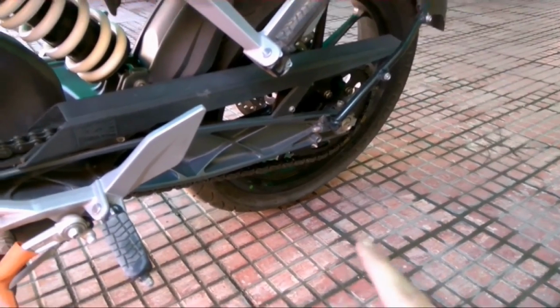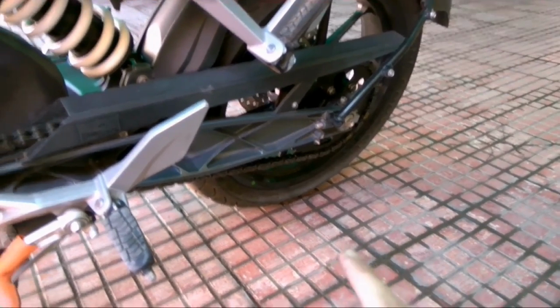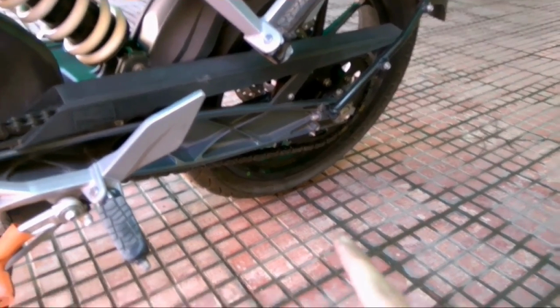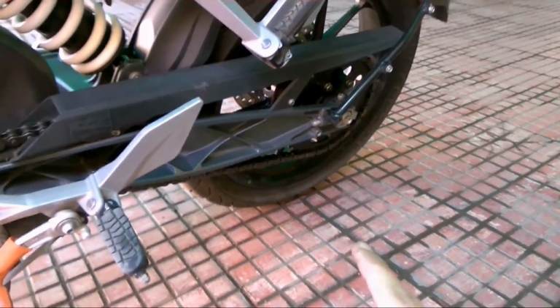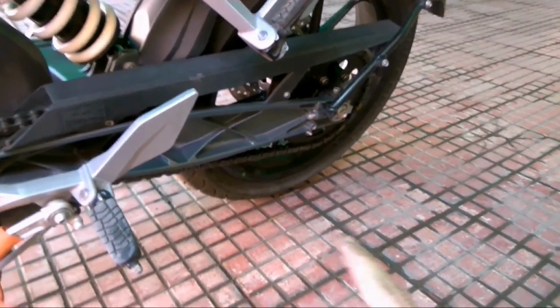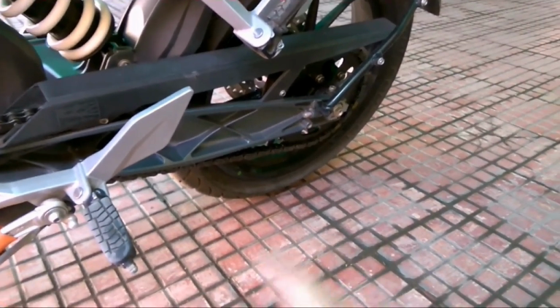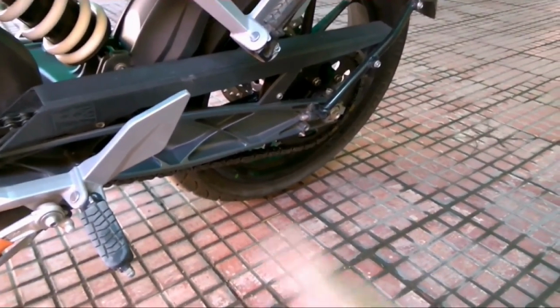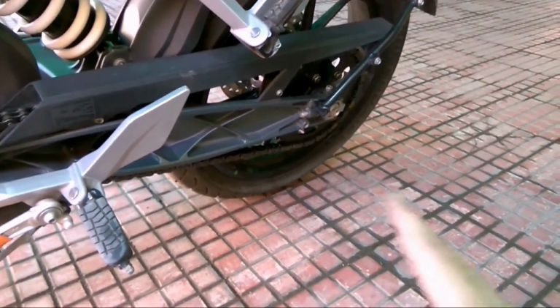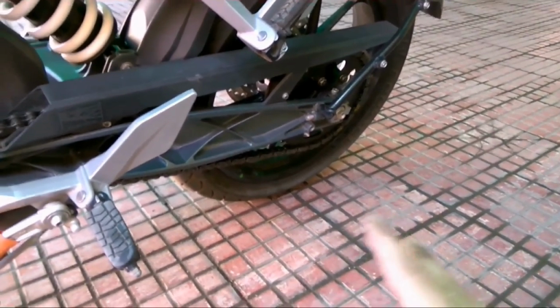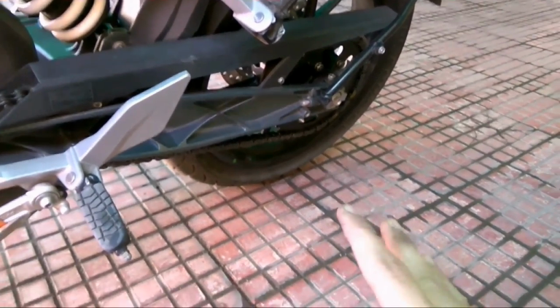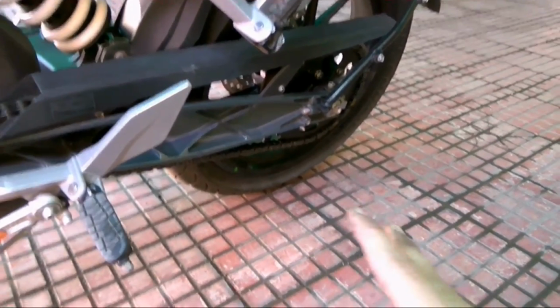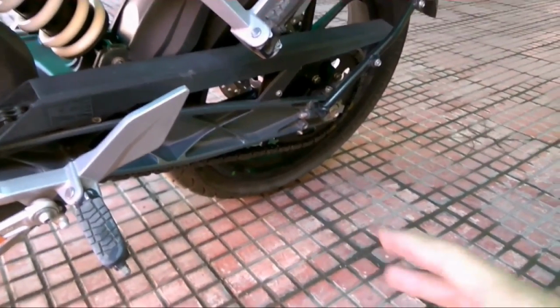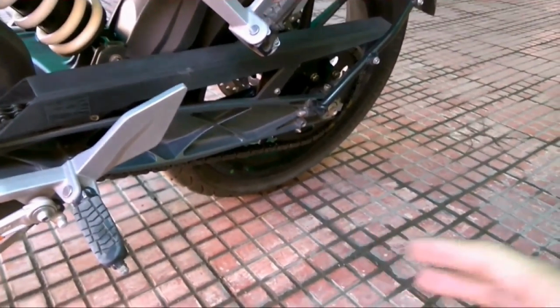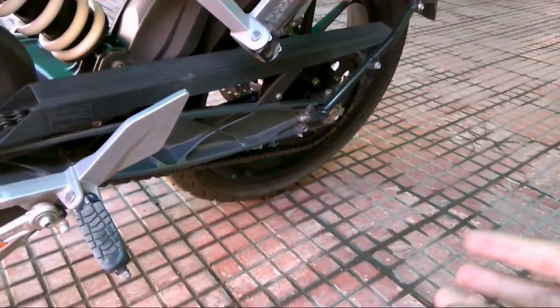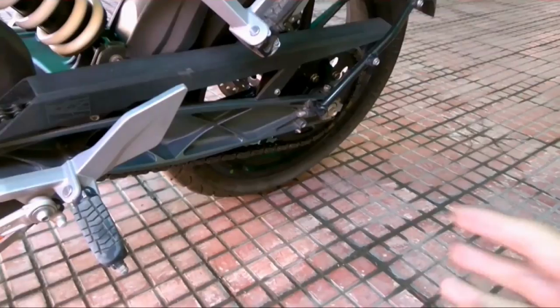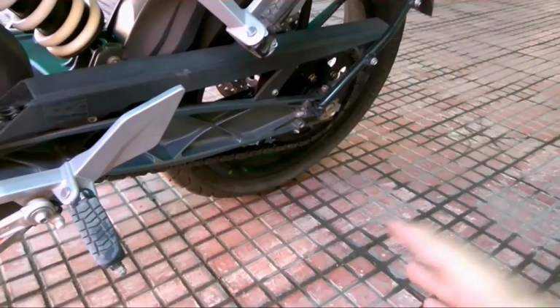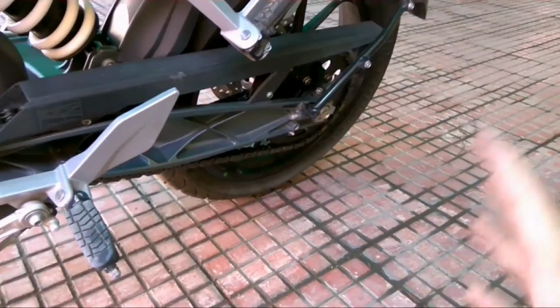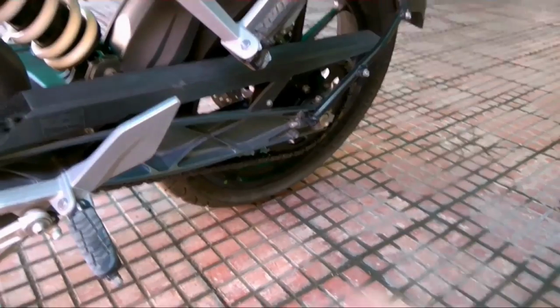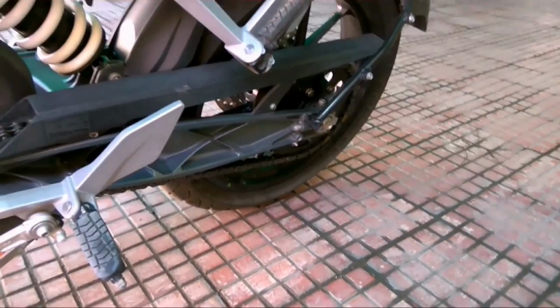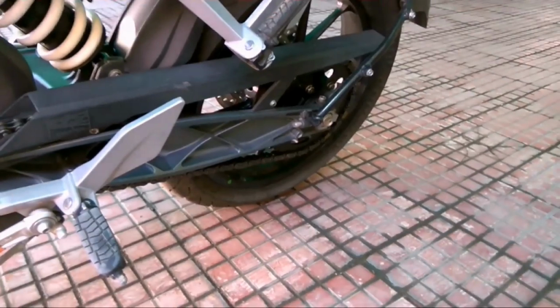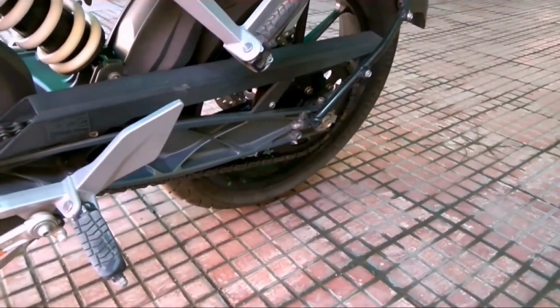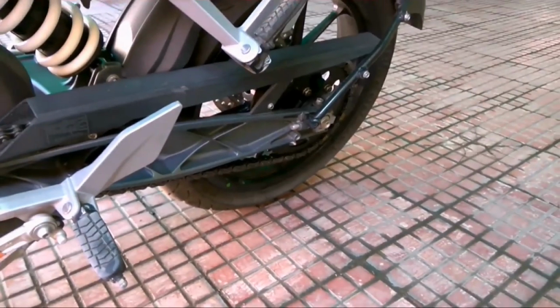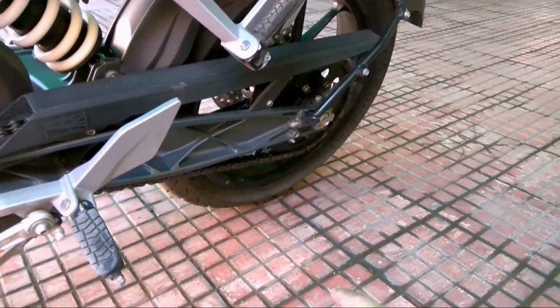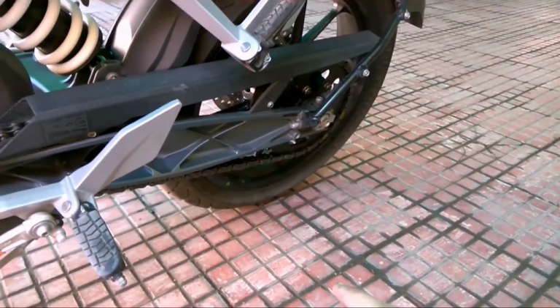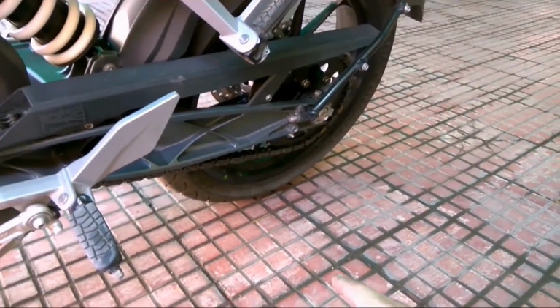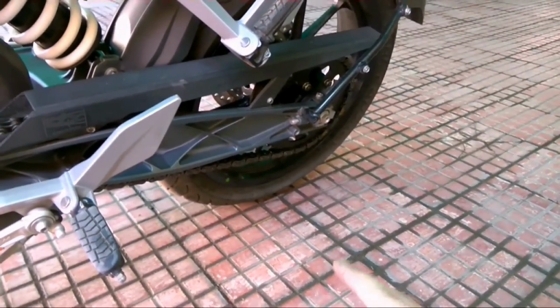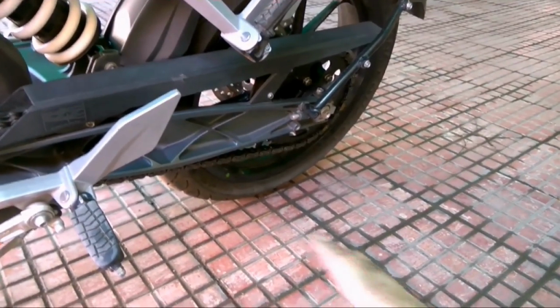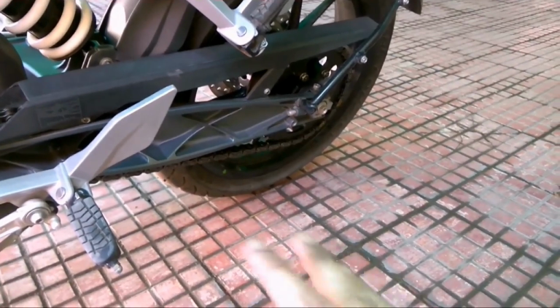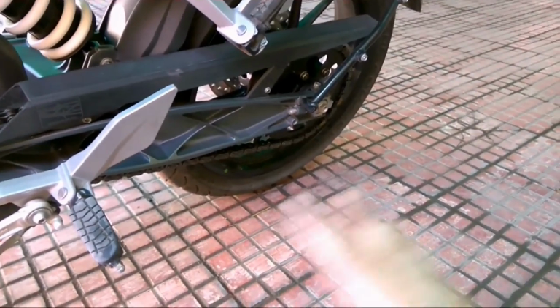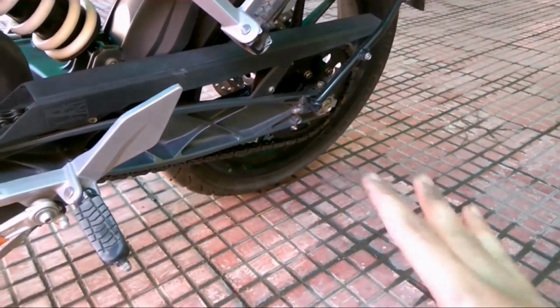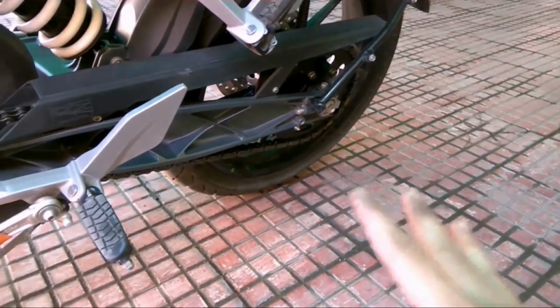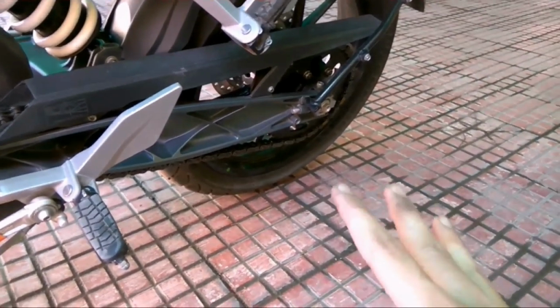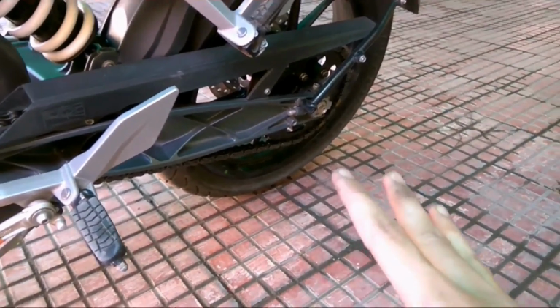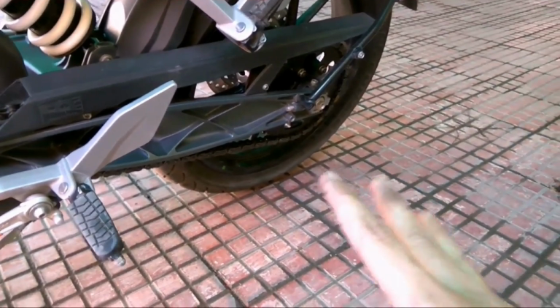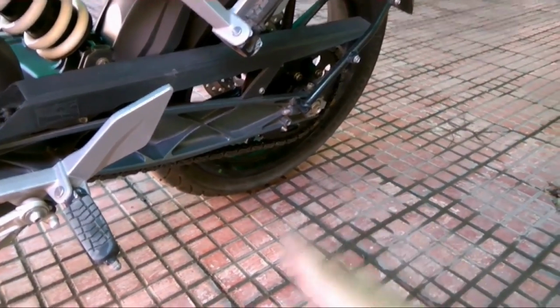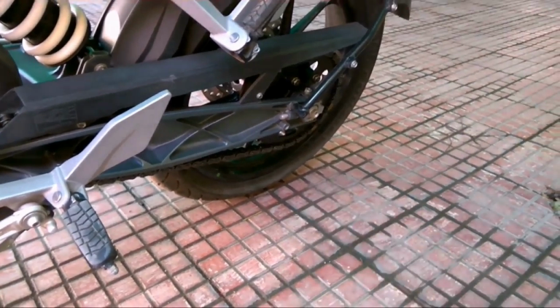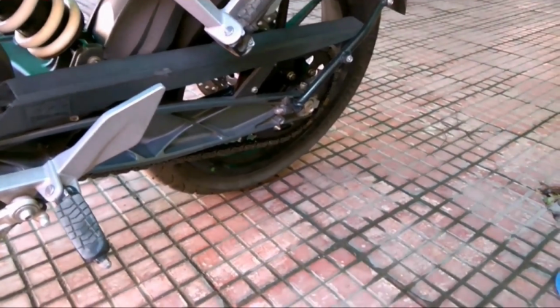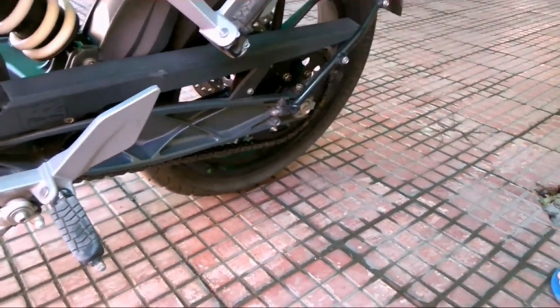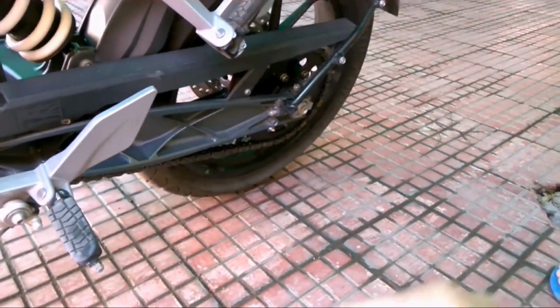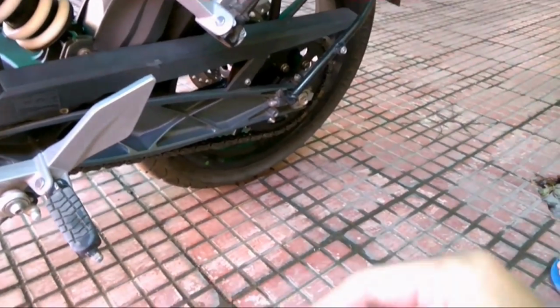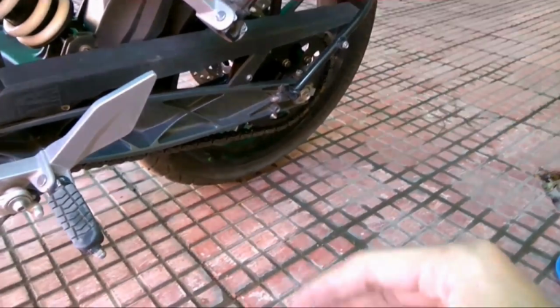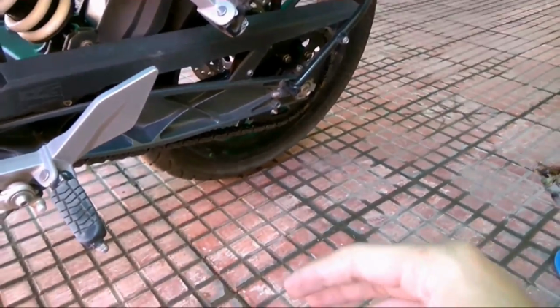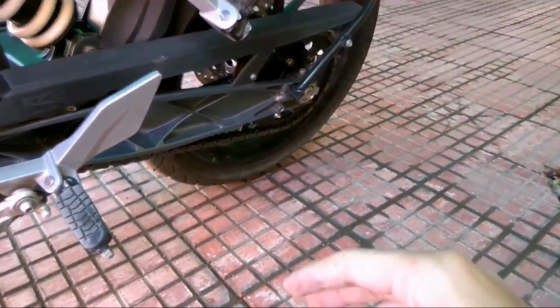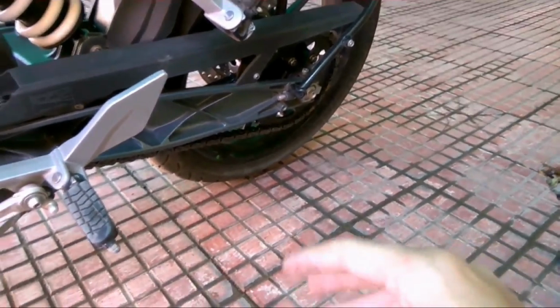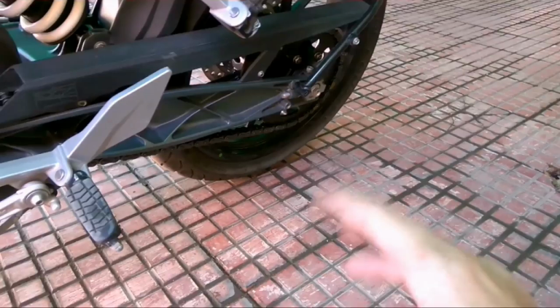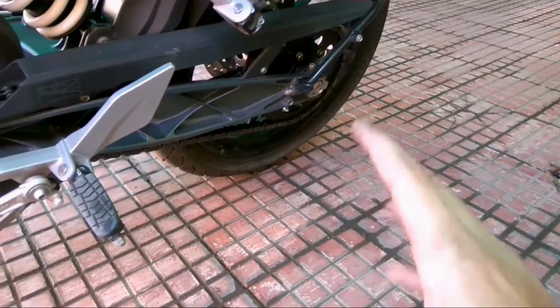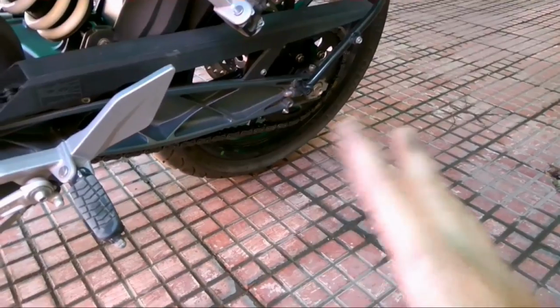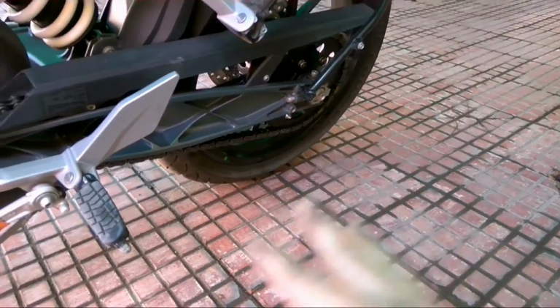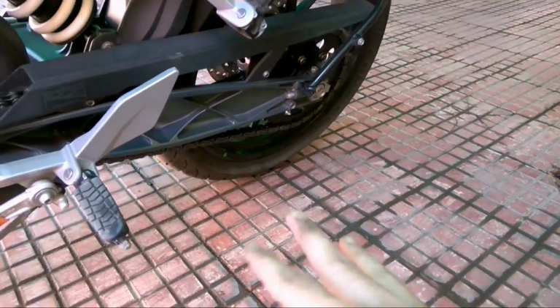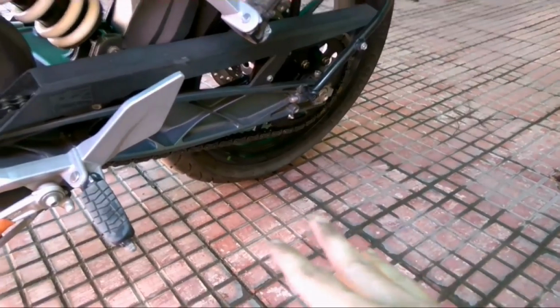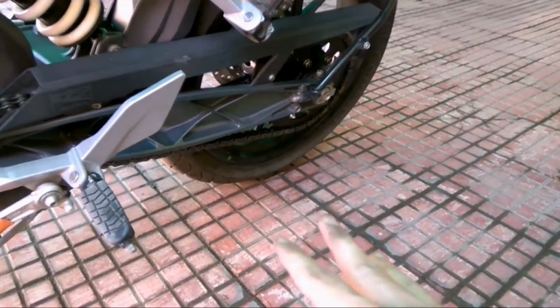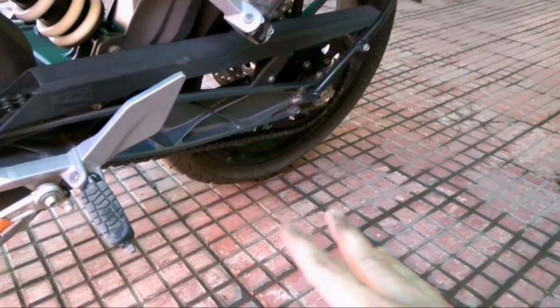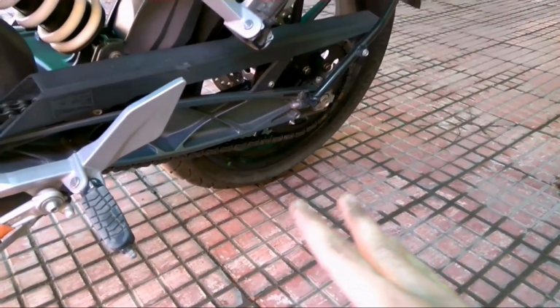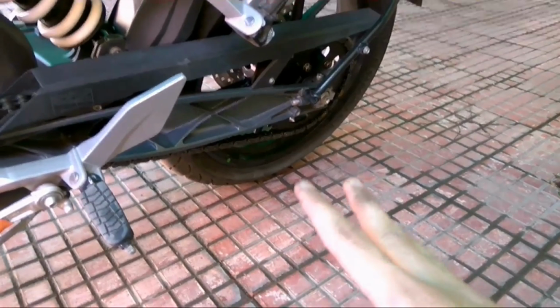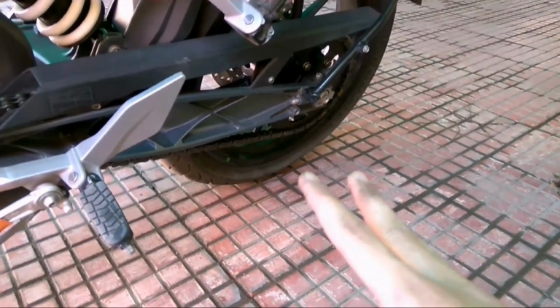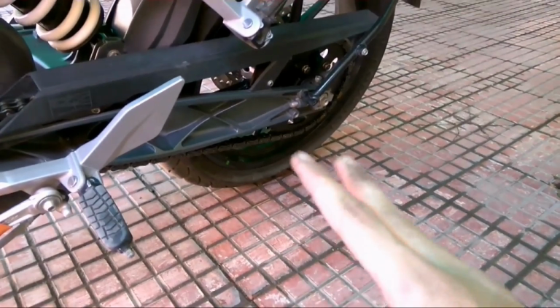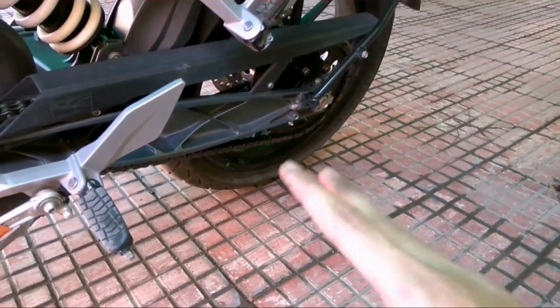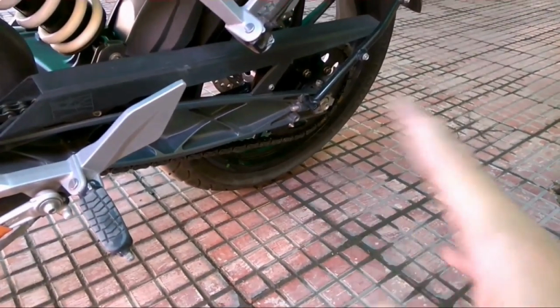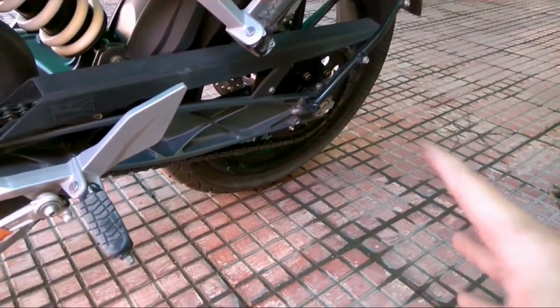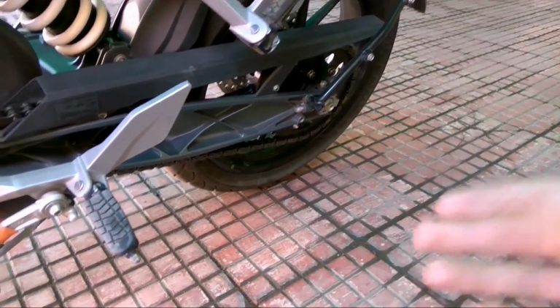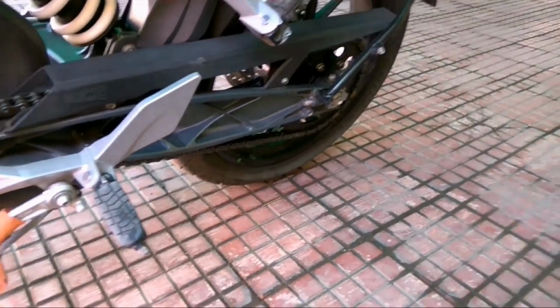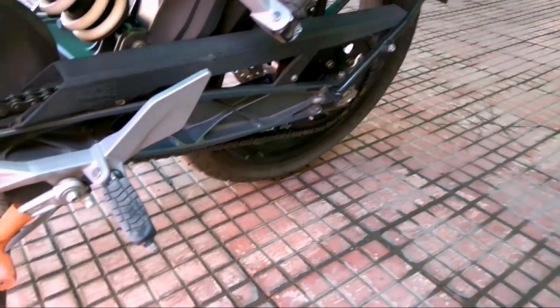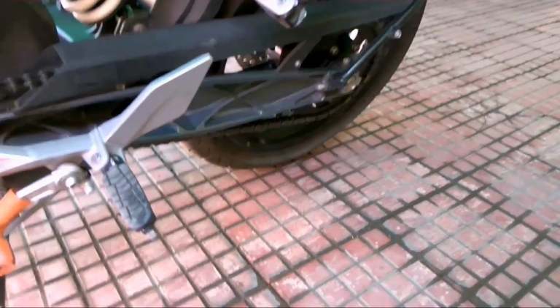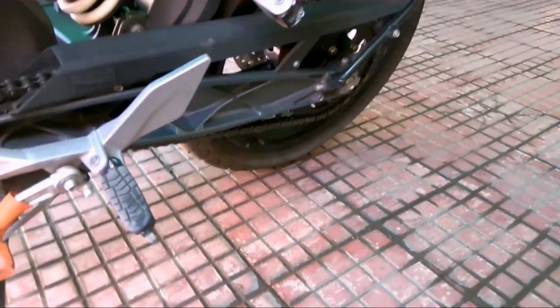My chain is really dirty so I have to first get it washed with water. If your chain is not really dirty, you can skip this step.